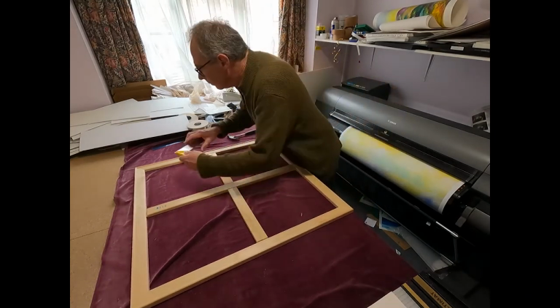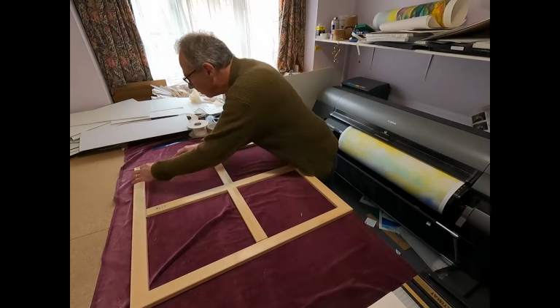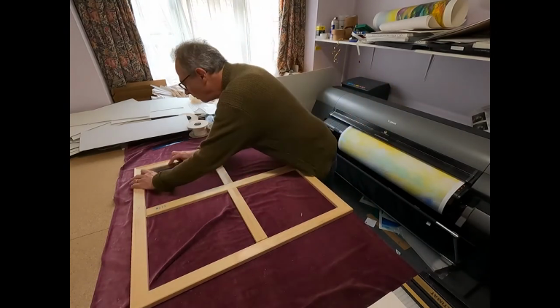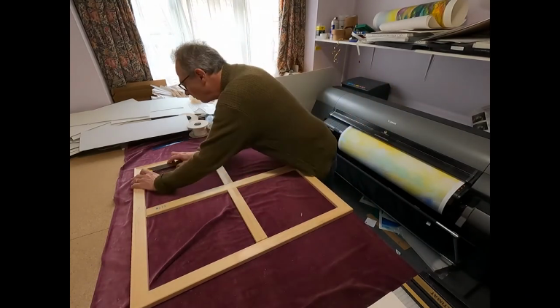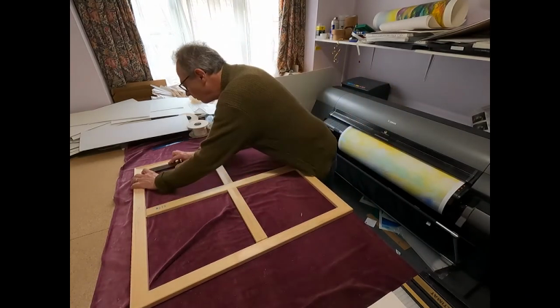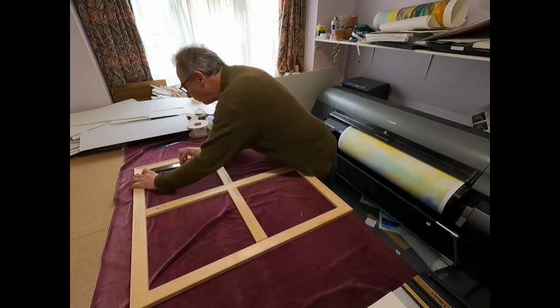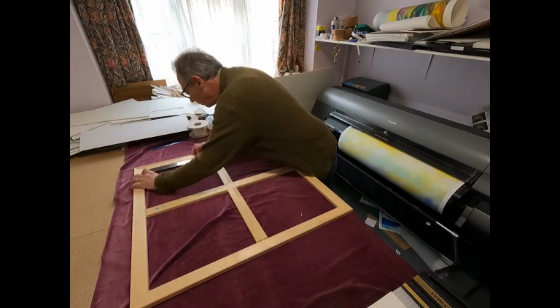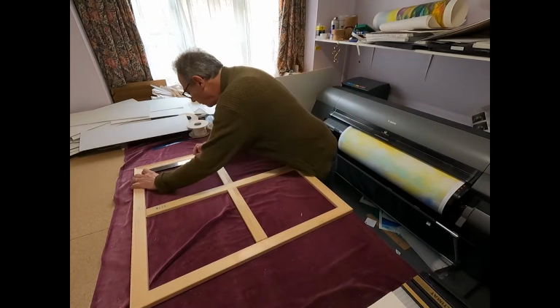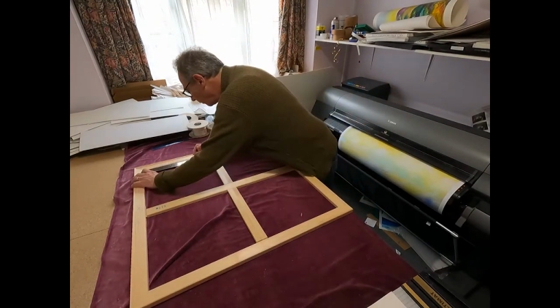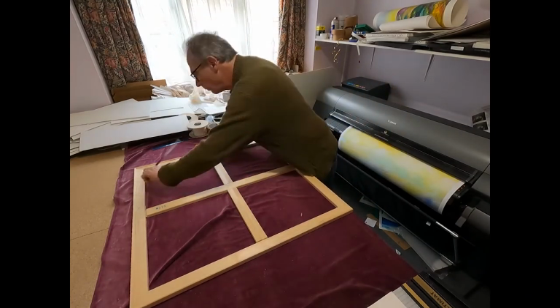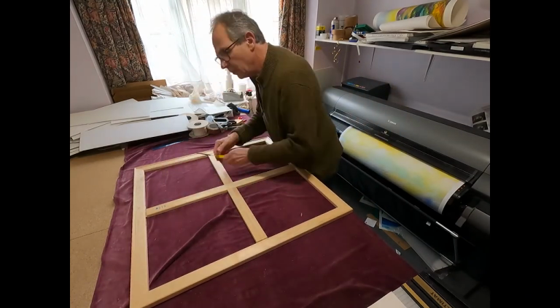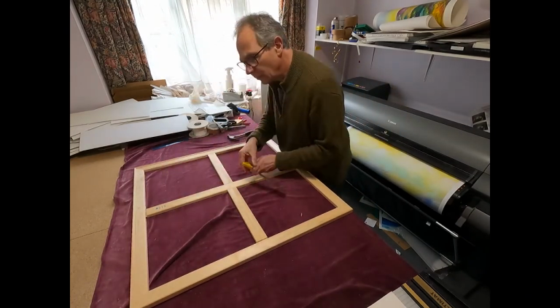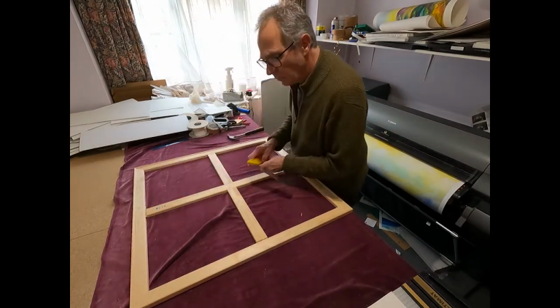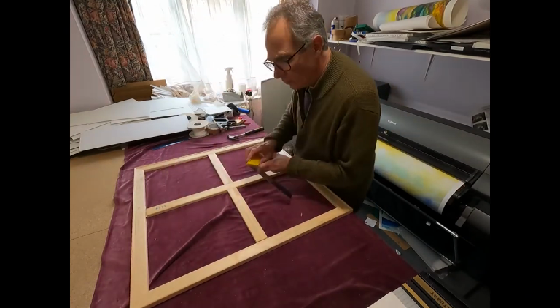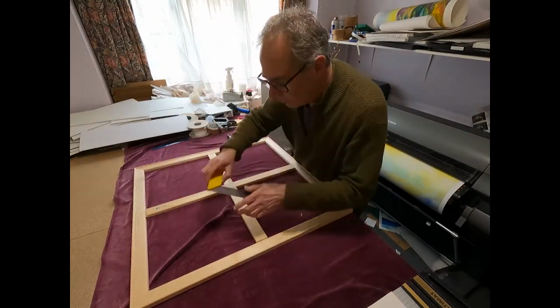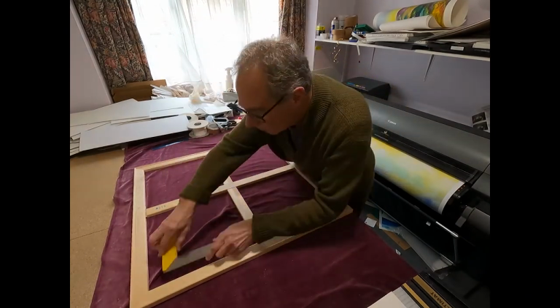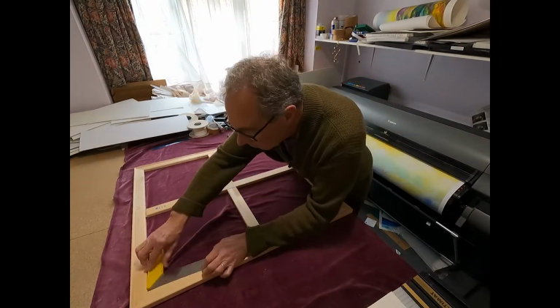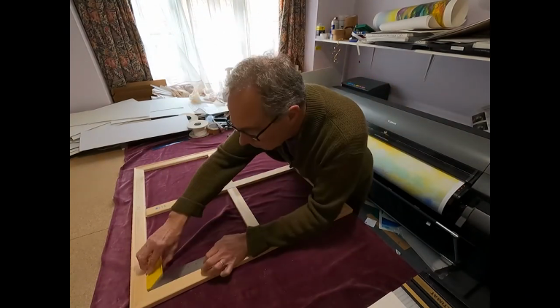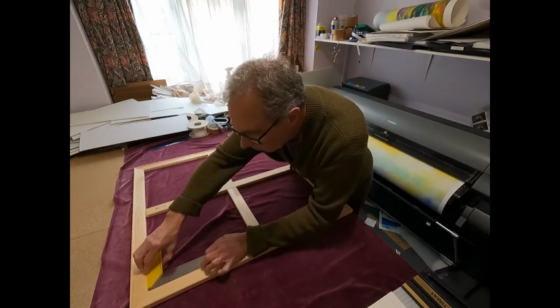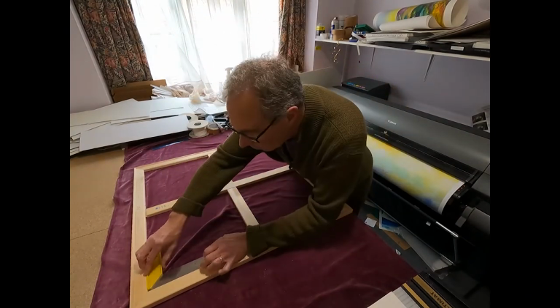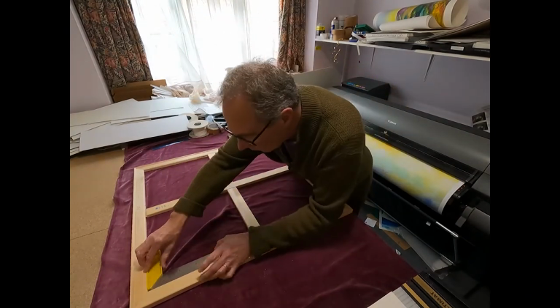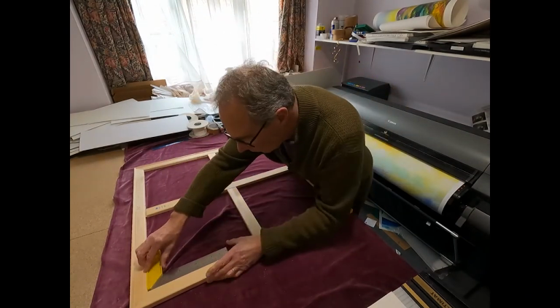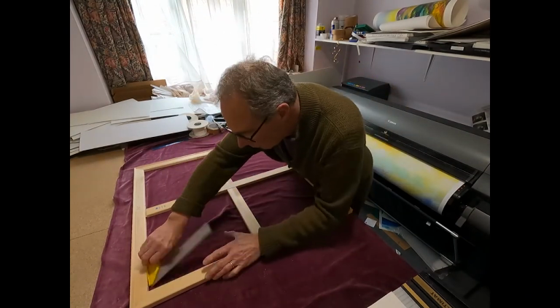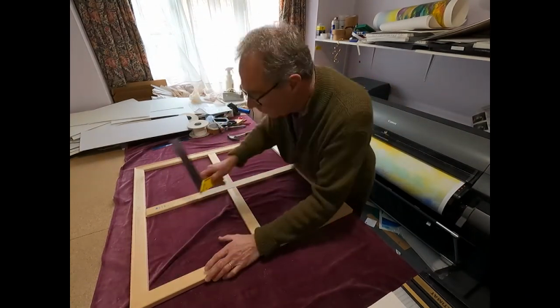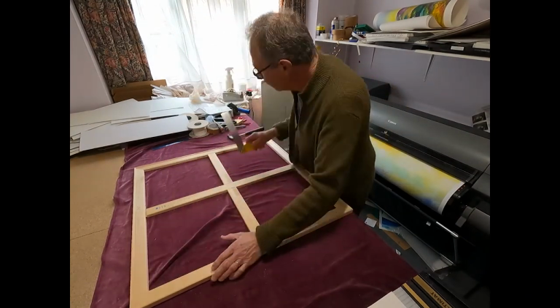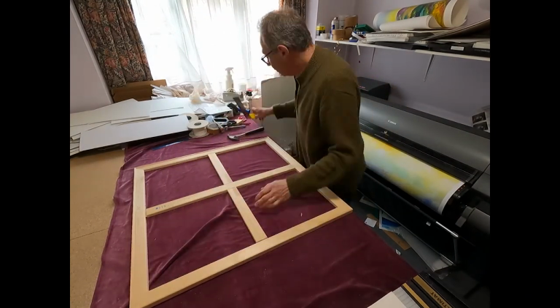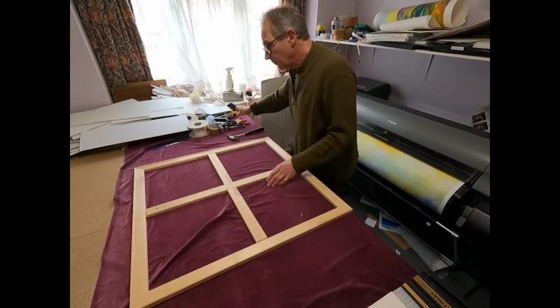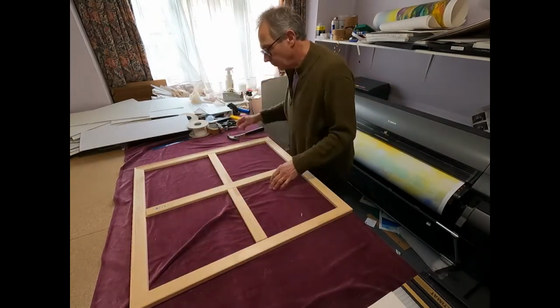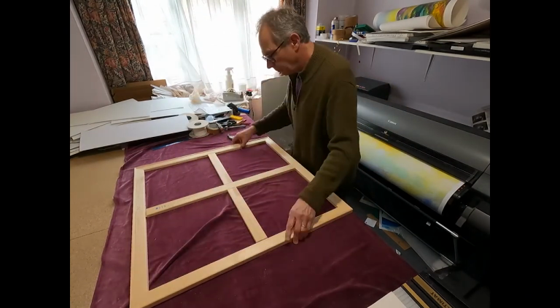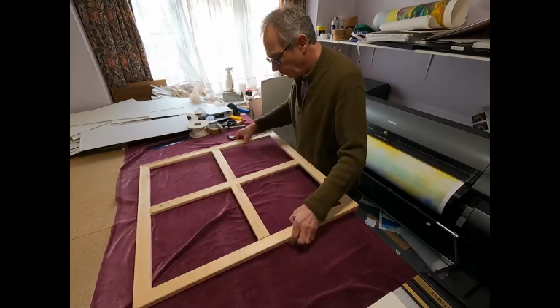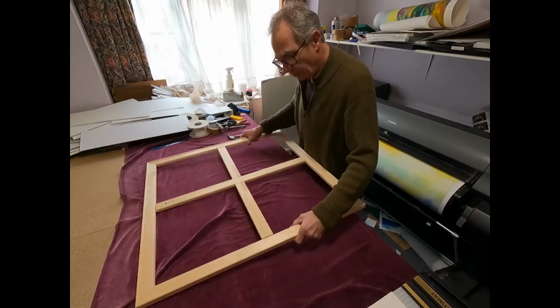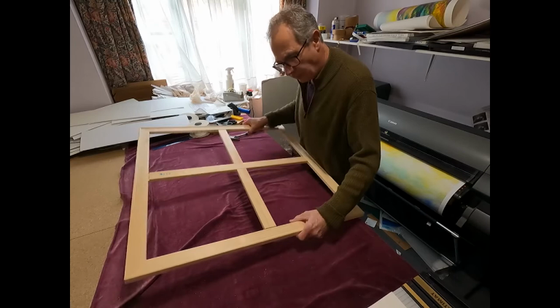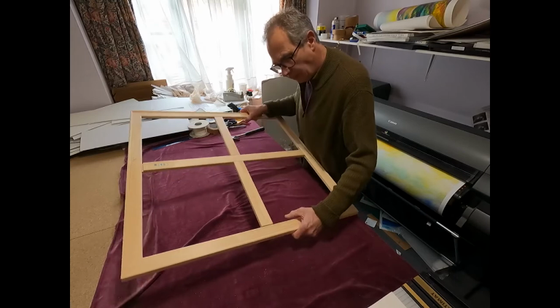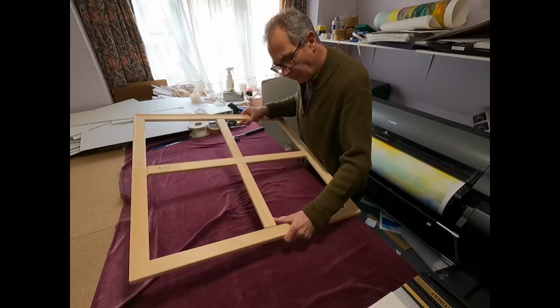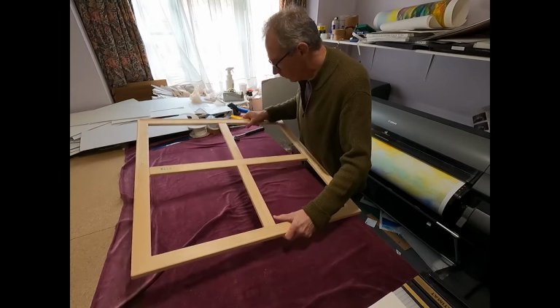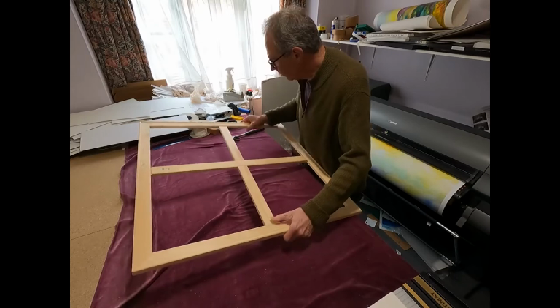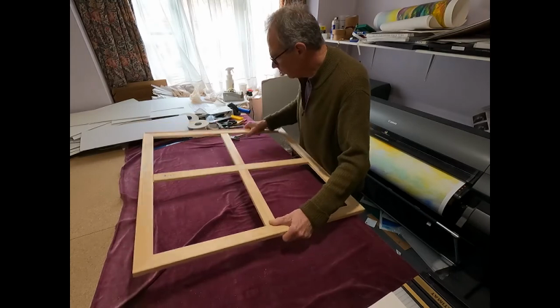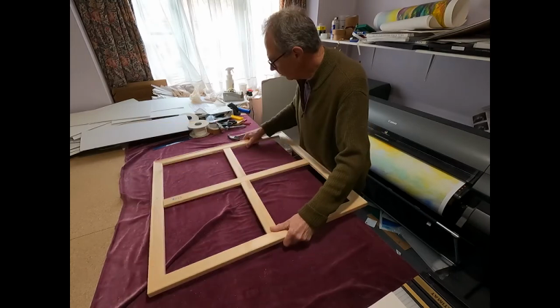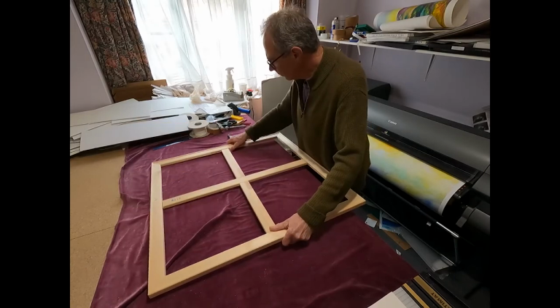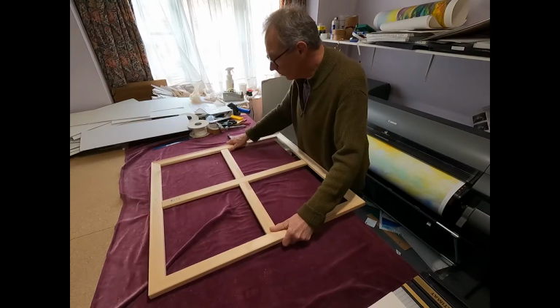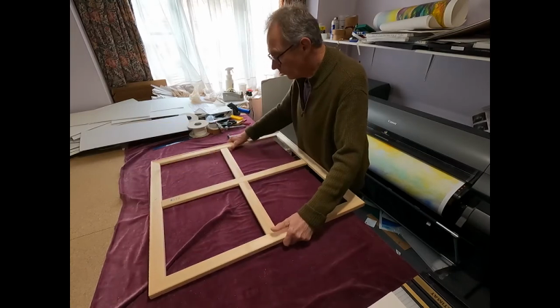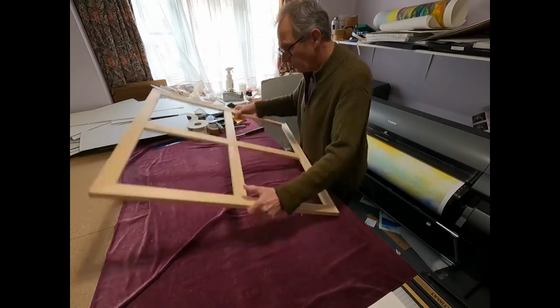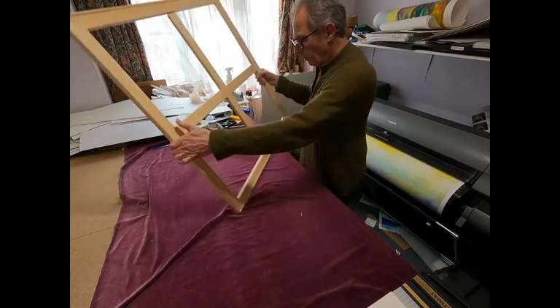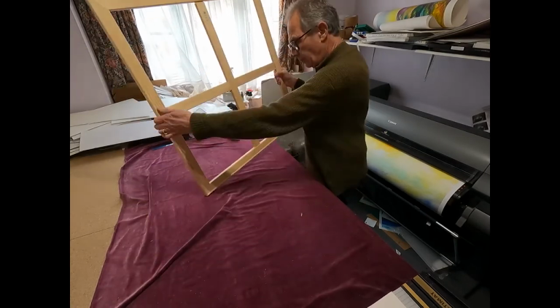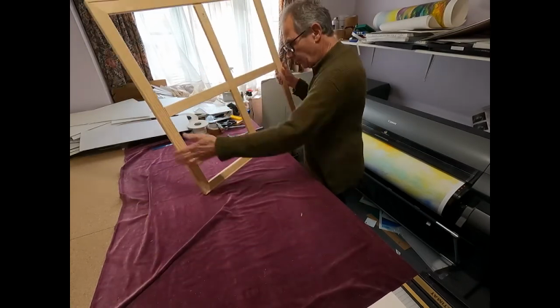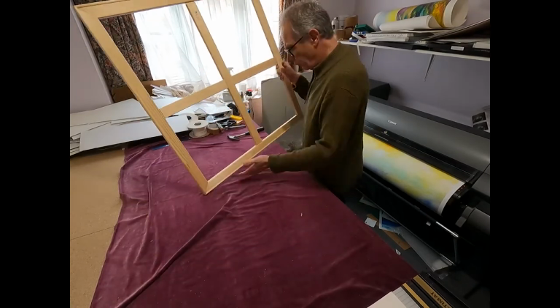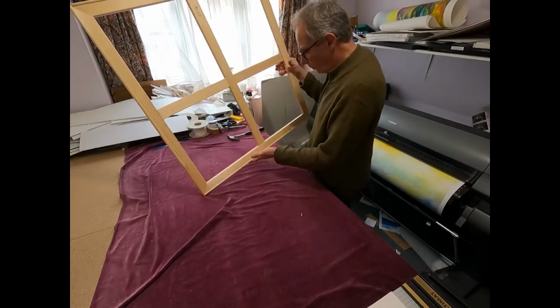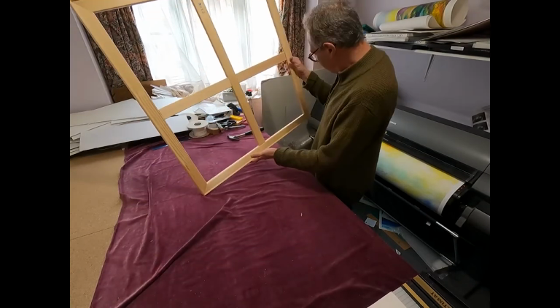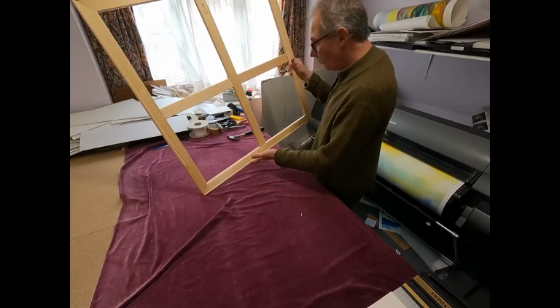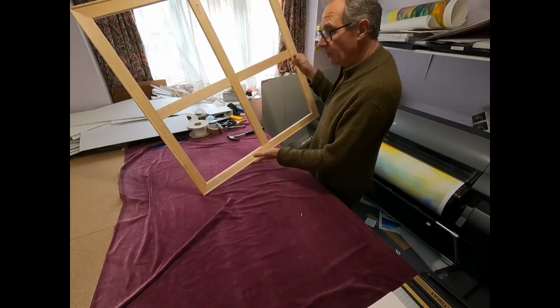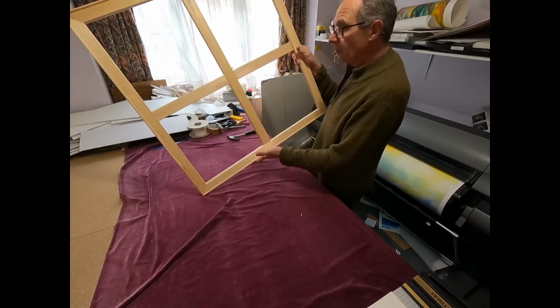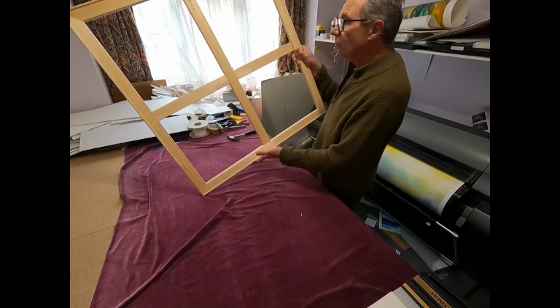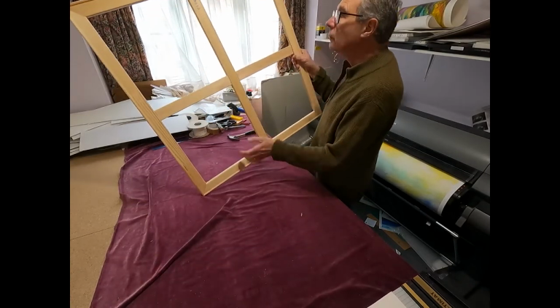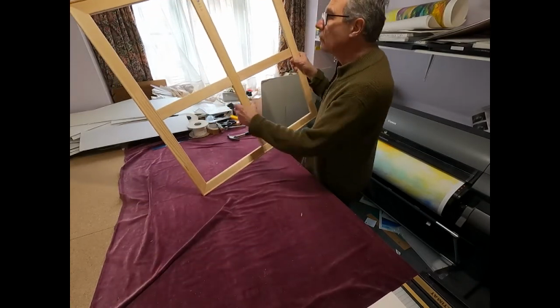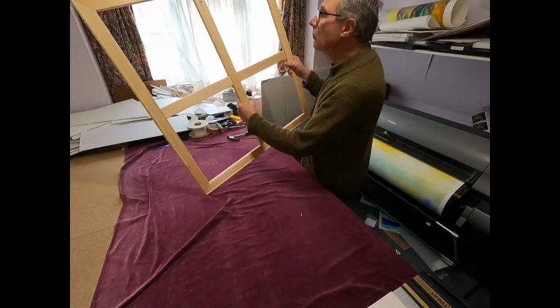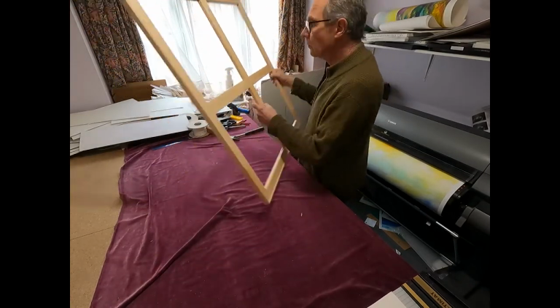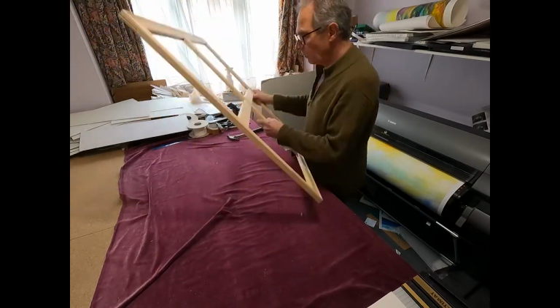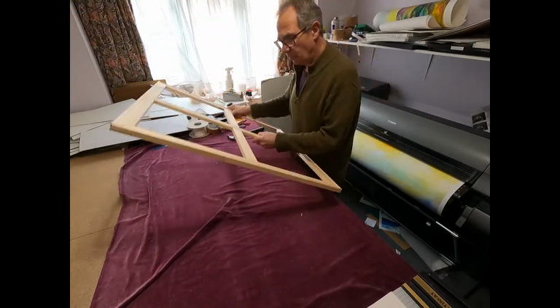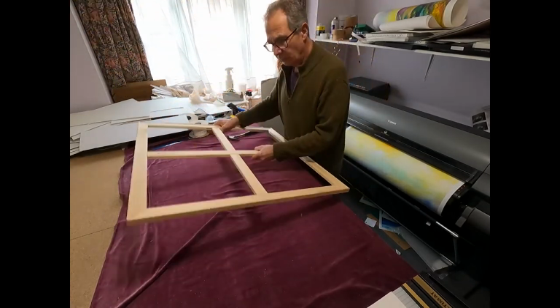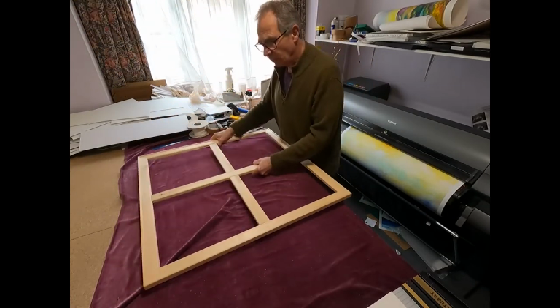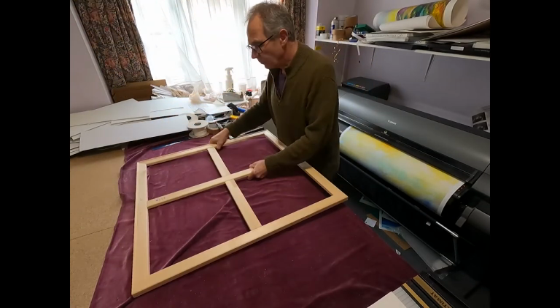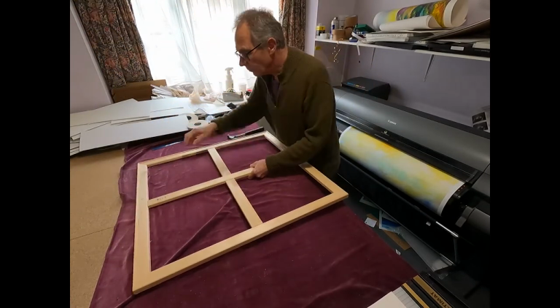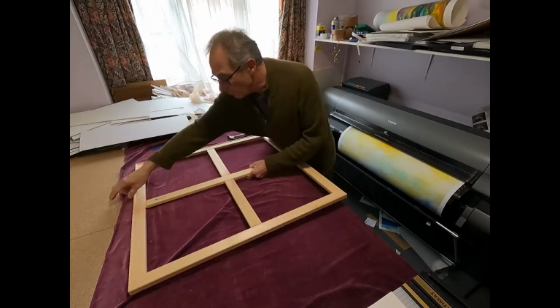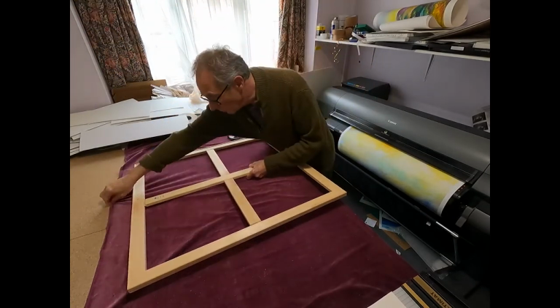So that's it for part two of putting the stretcher bar together. Back to part three — stretching the canvas. That's it for now.